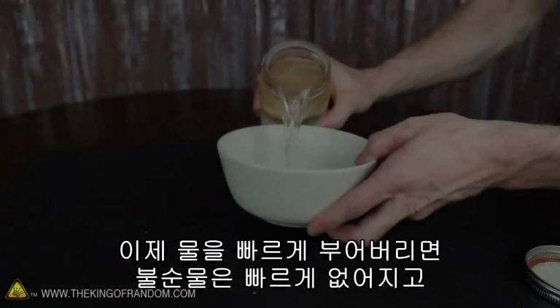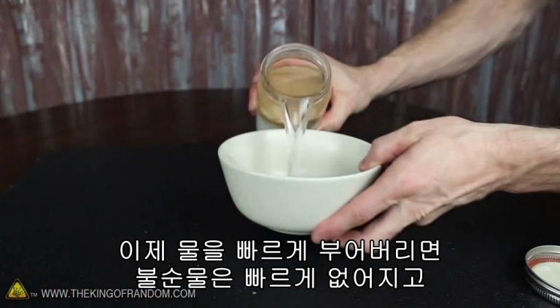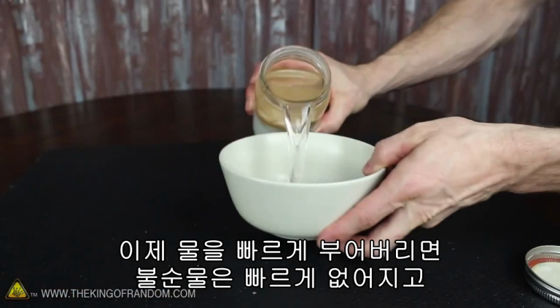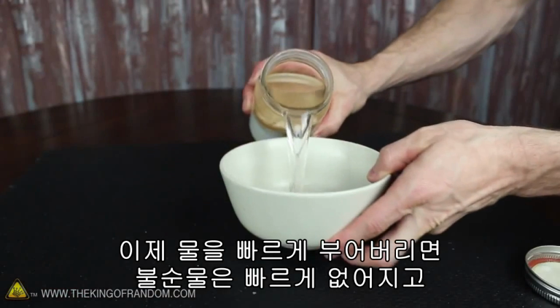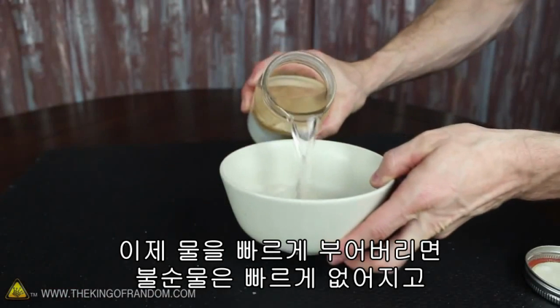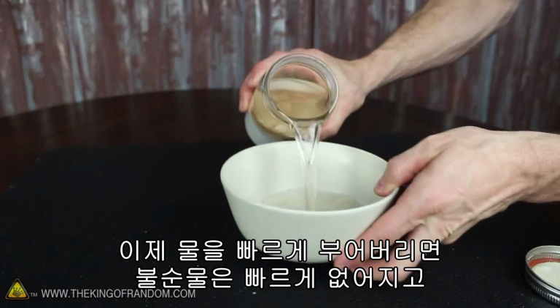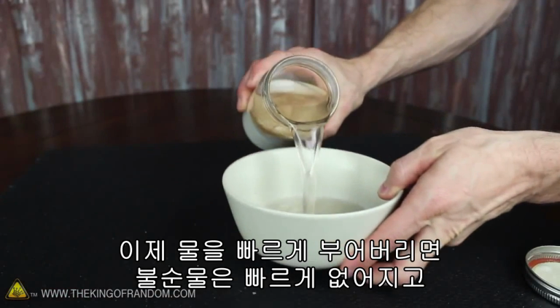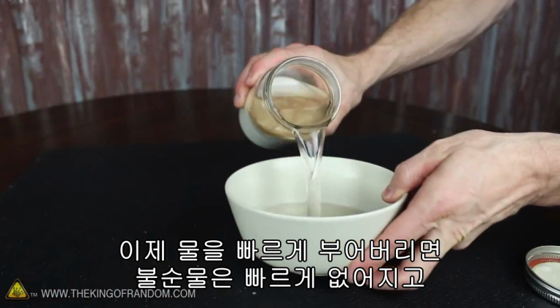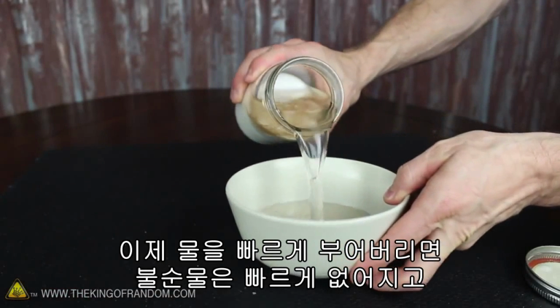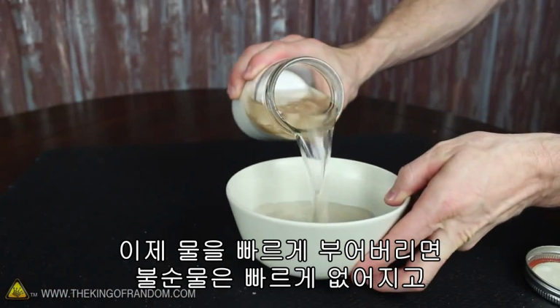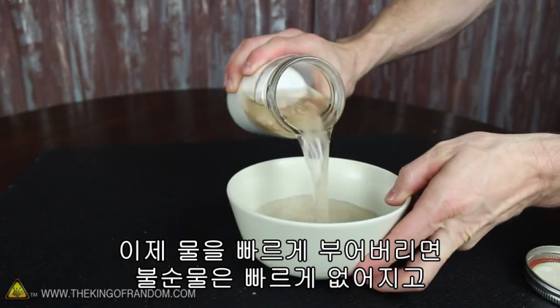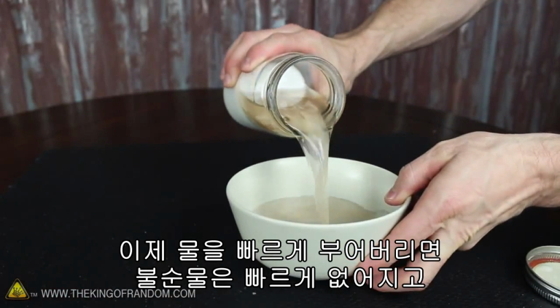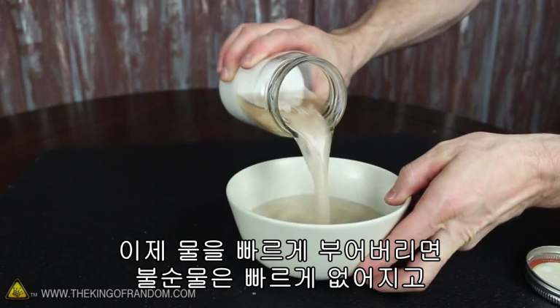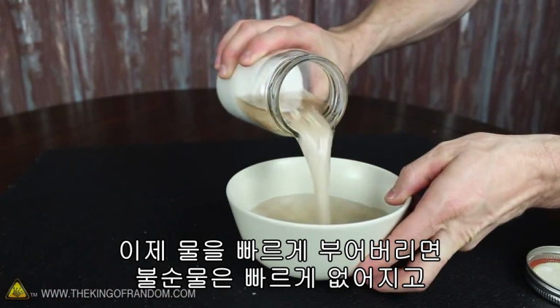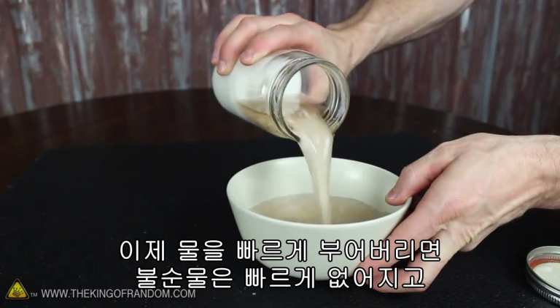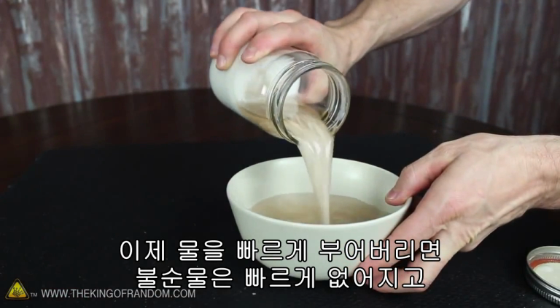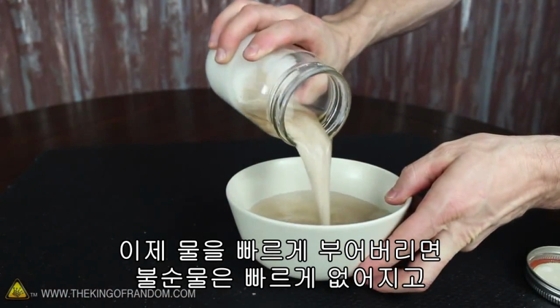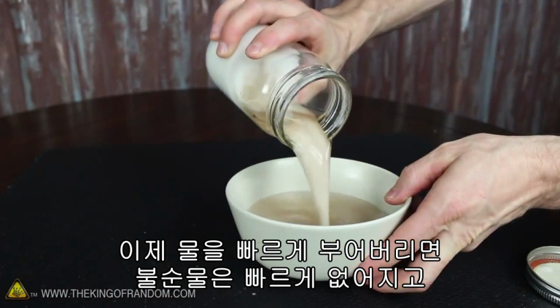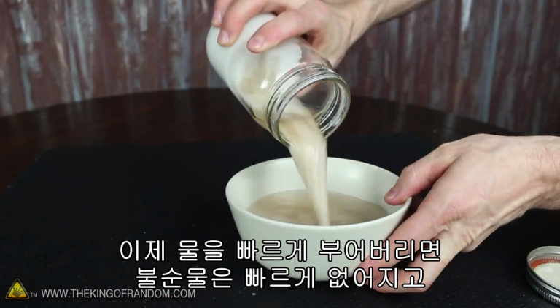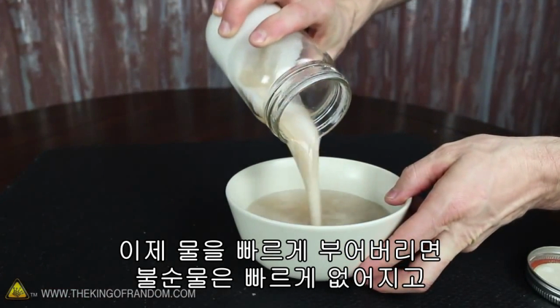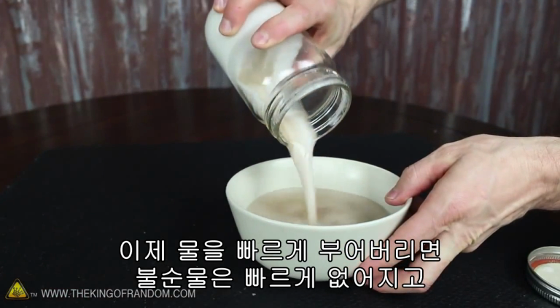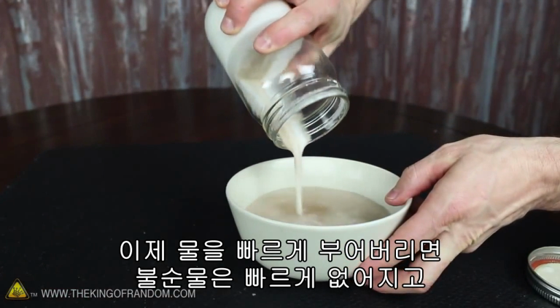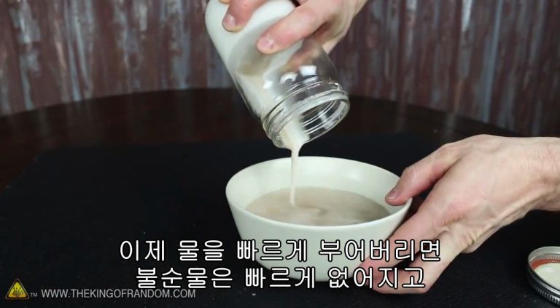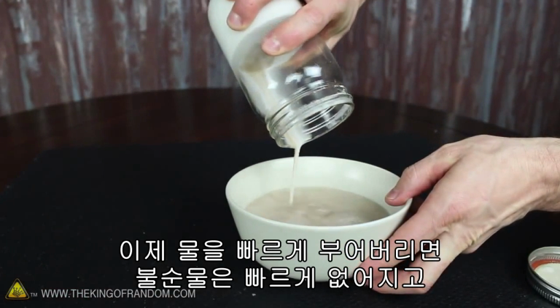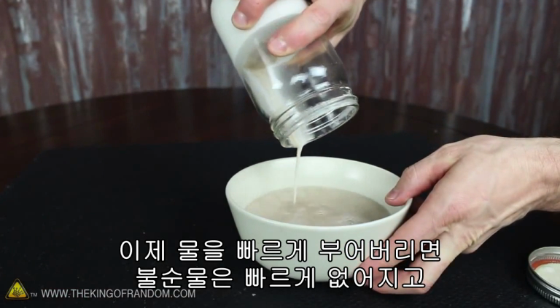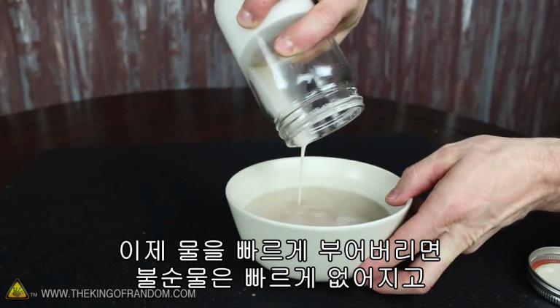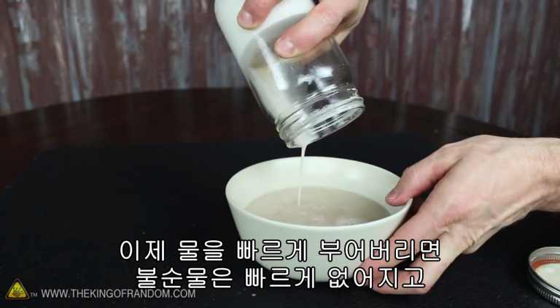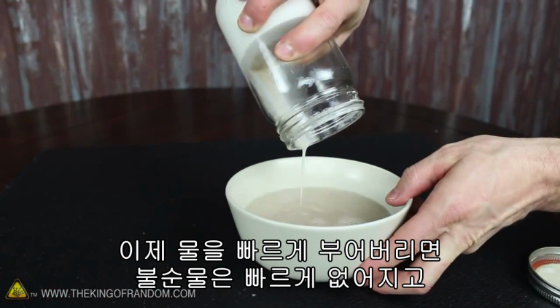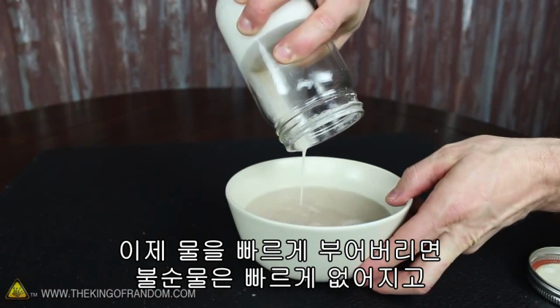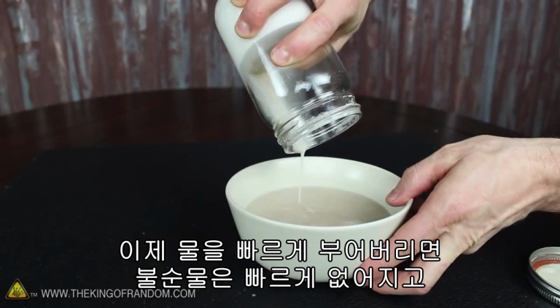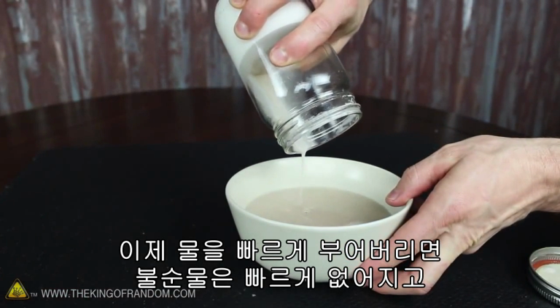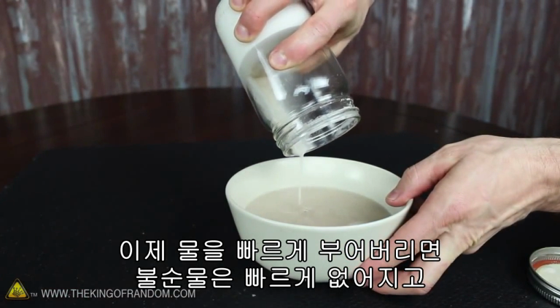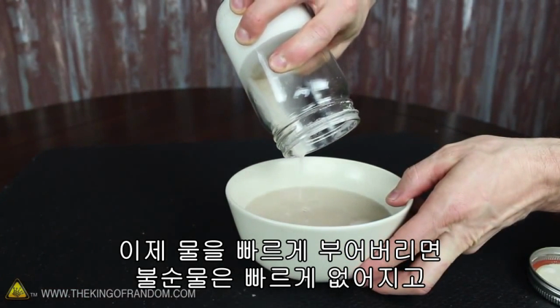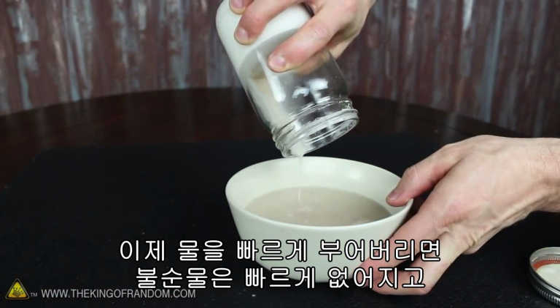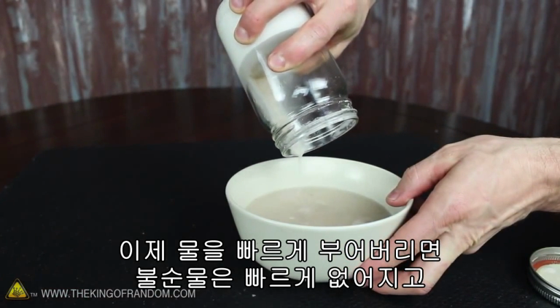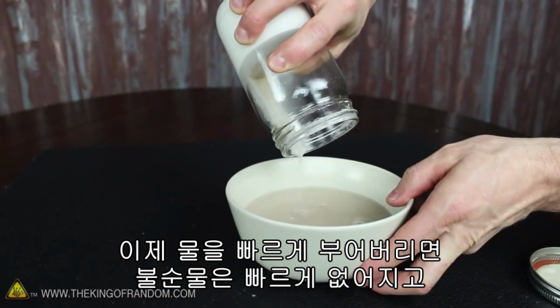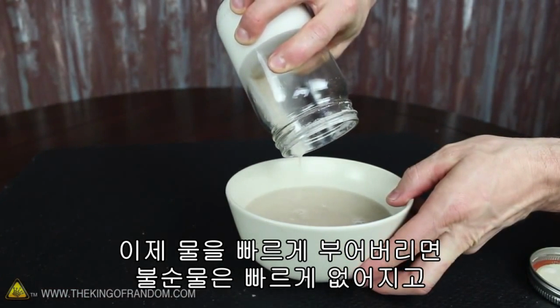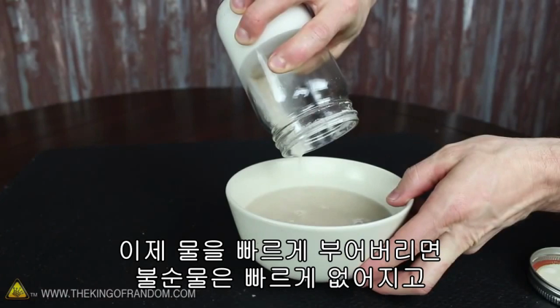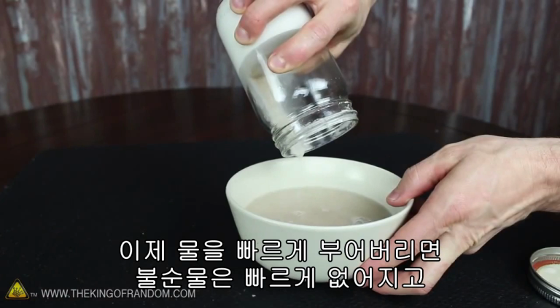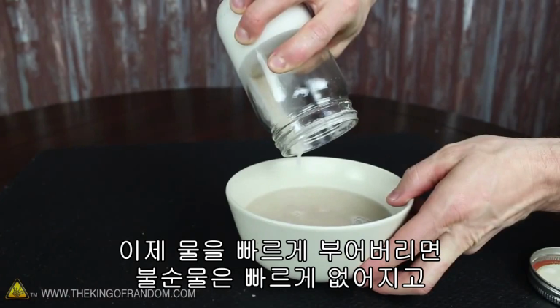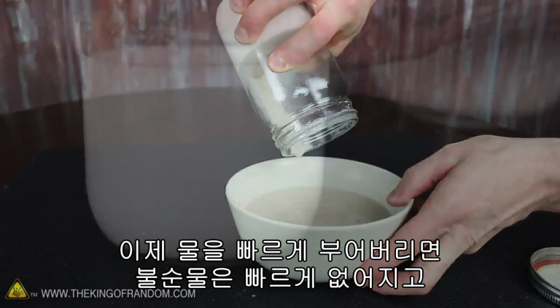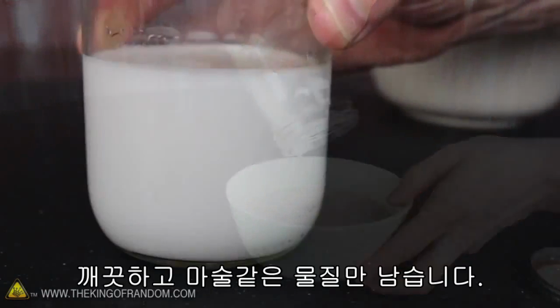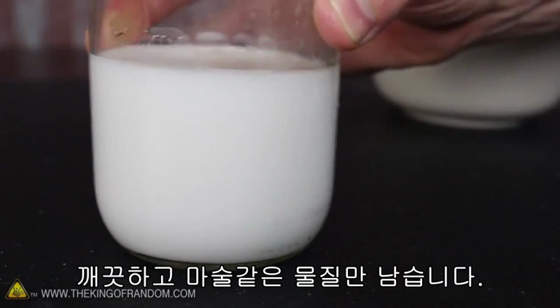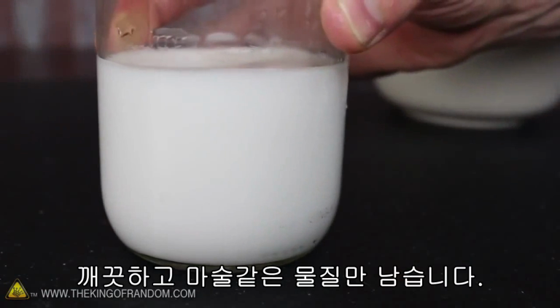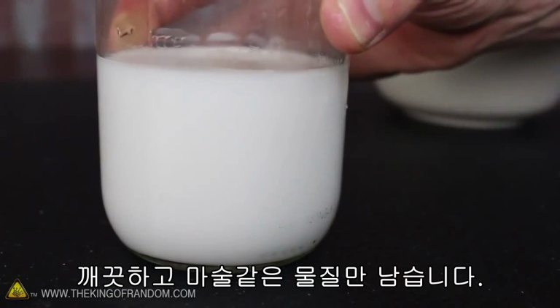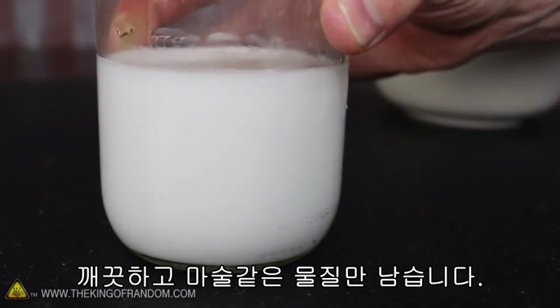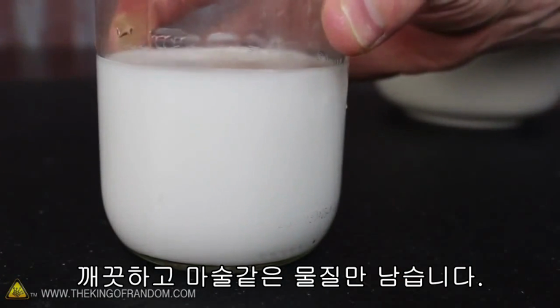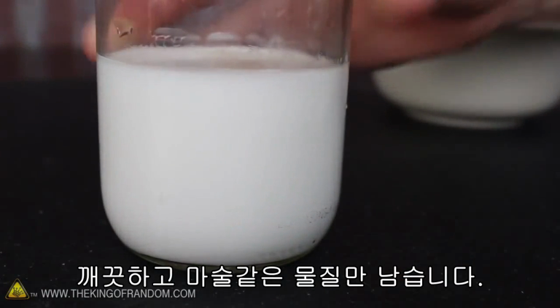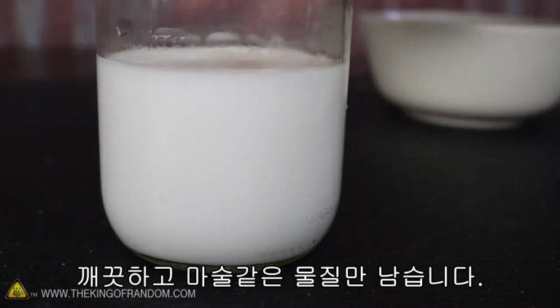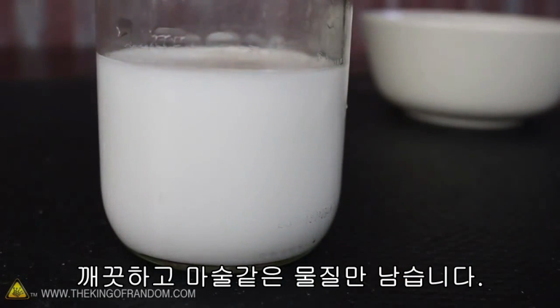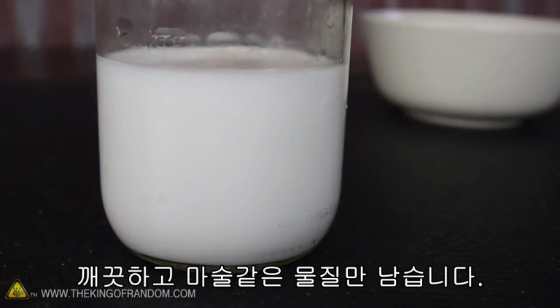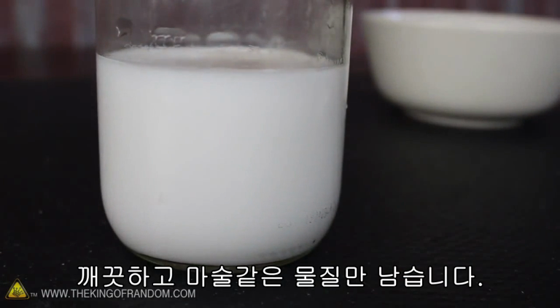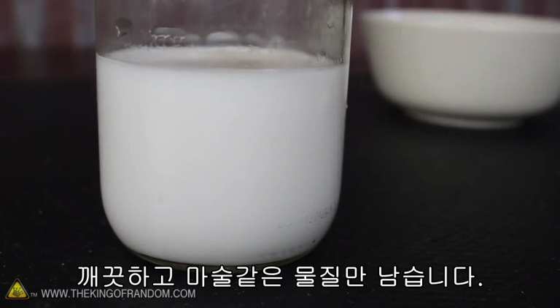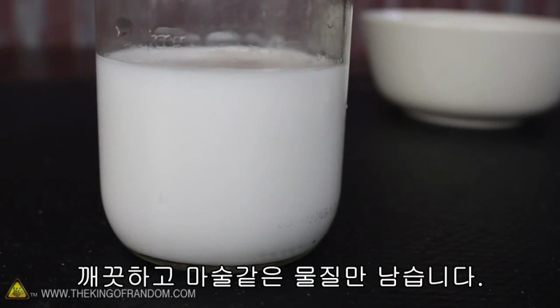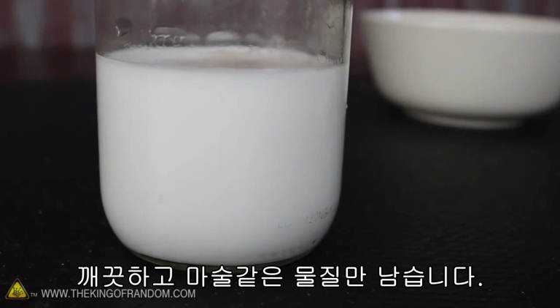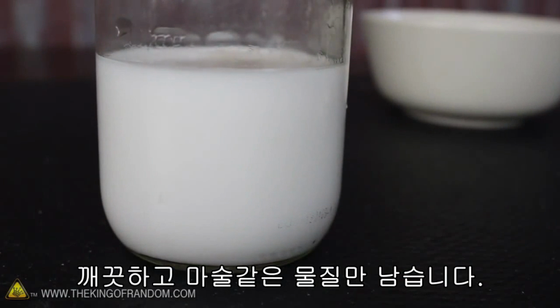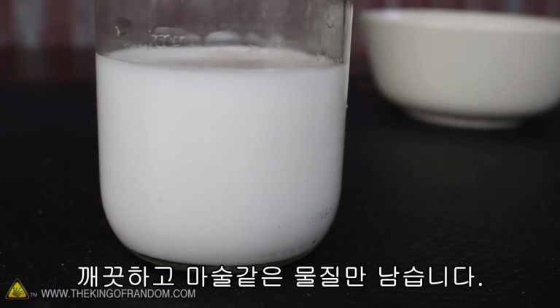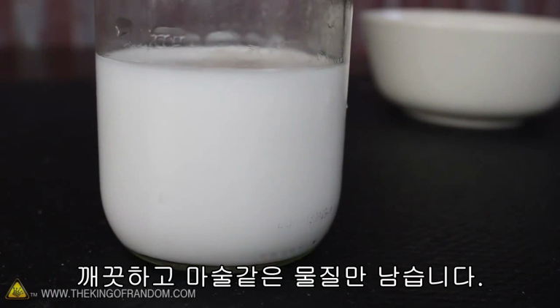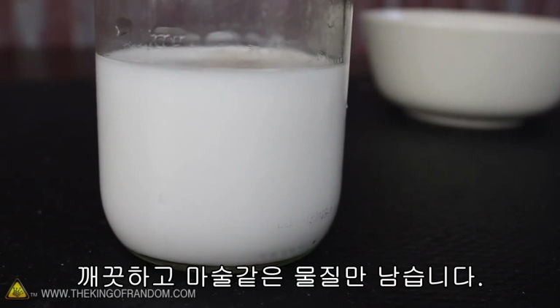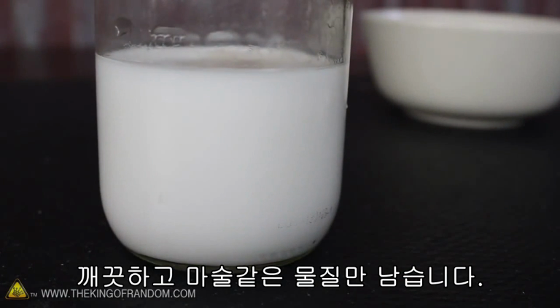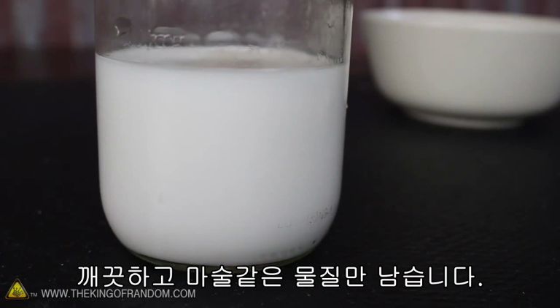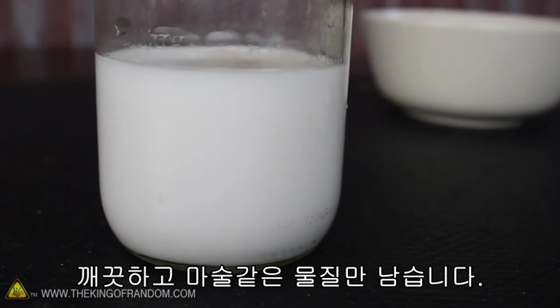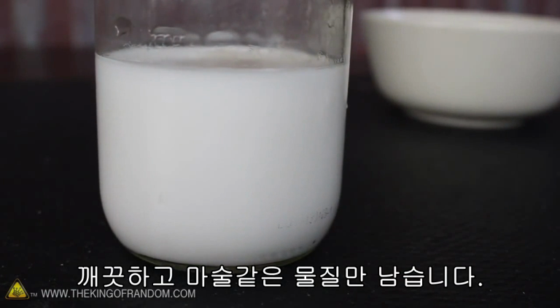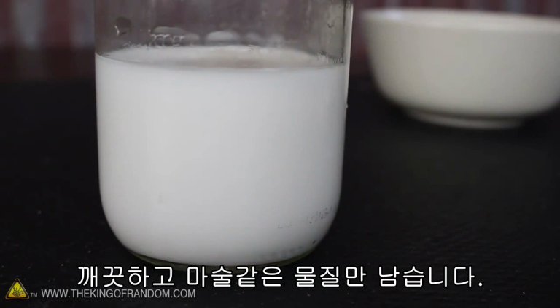Now check this out. If we quickly dump out the water, it takes most of the impurities with it, leaving us with a very clean and magical substance.